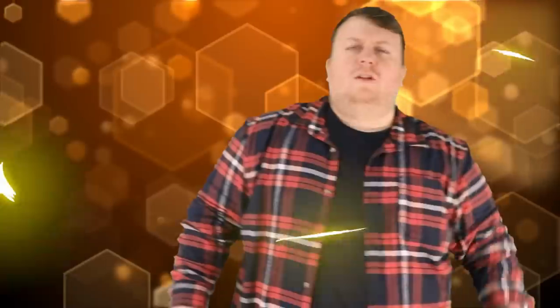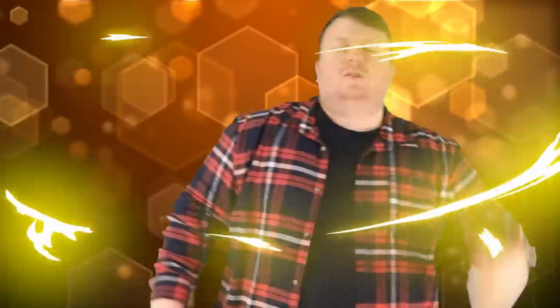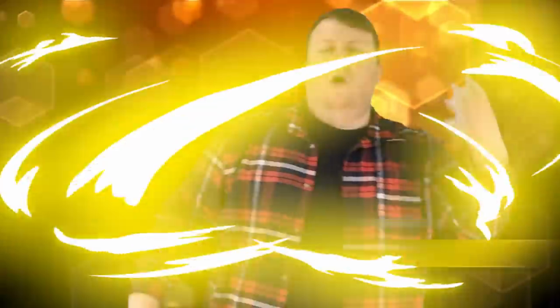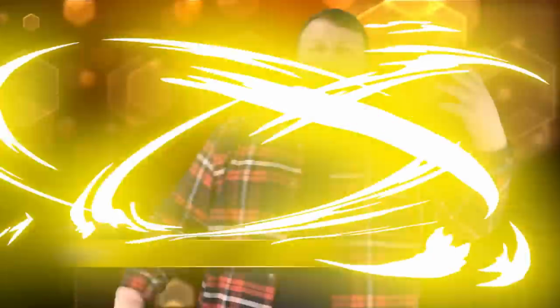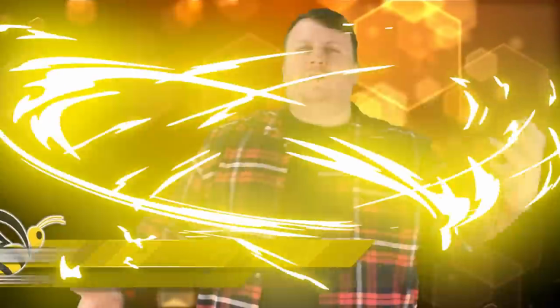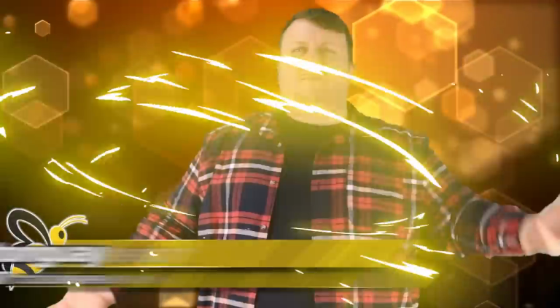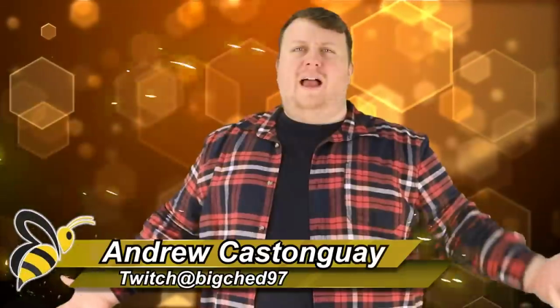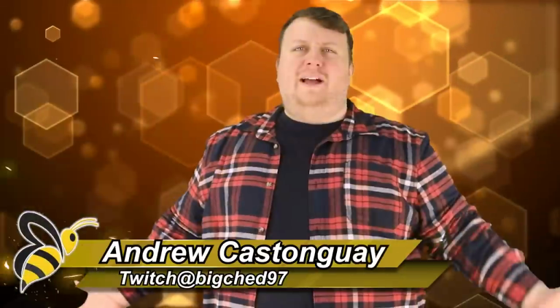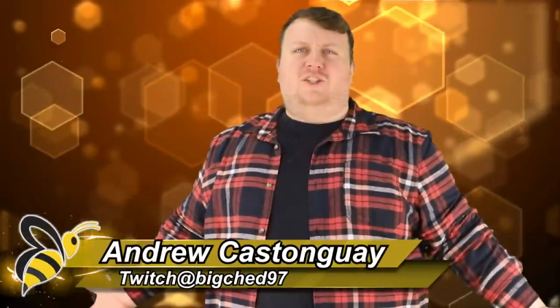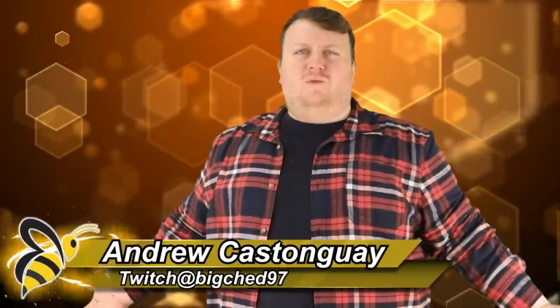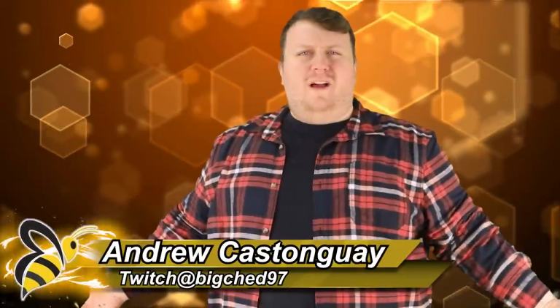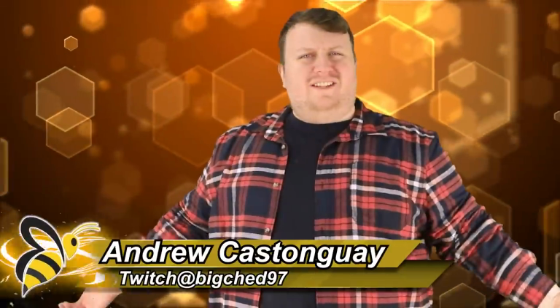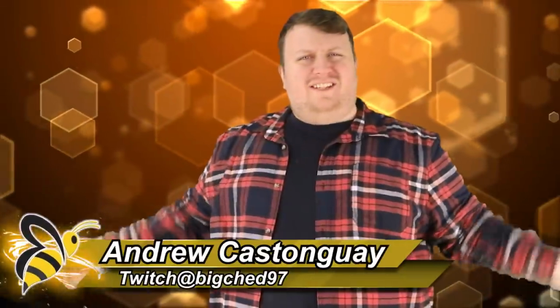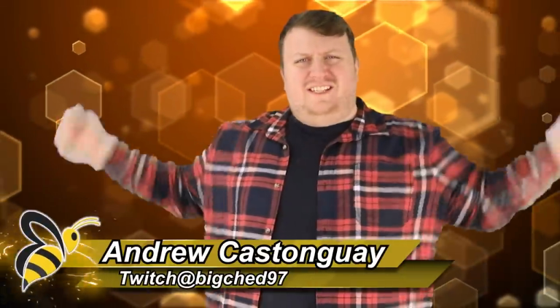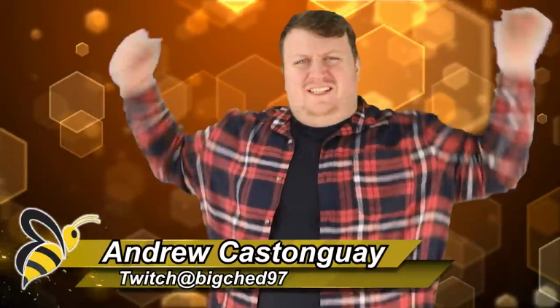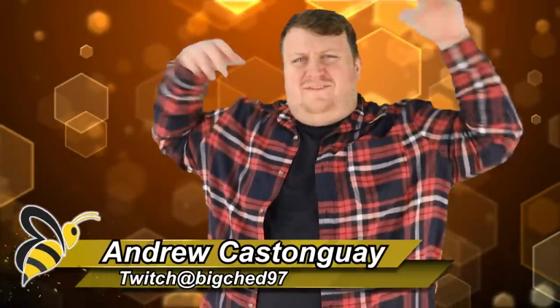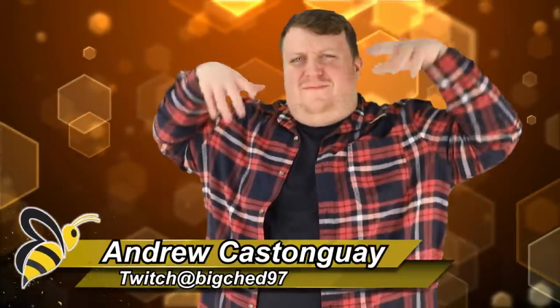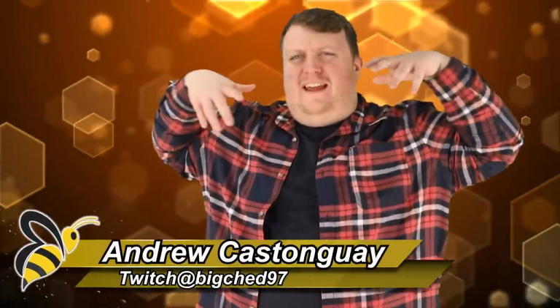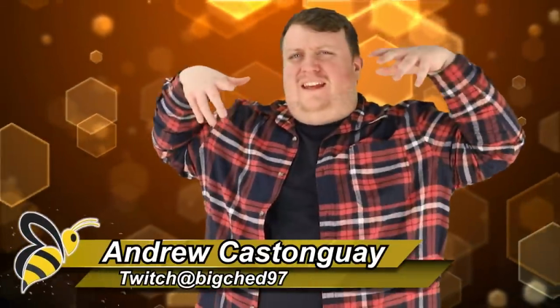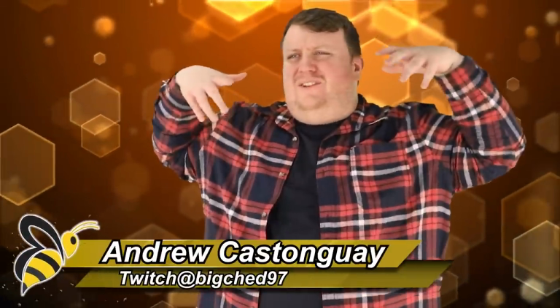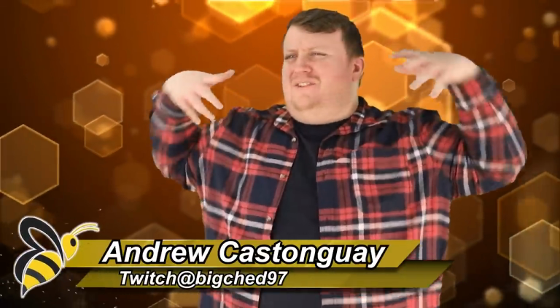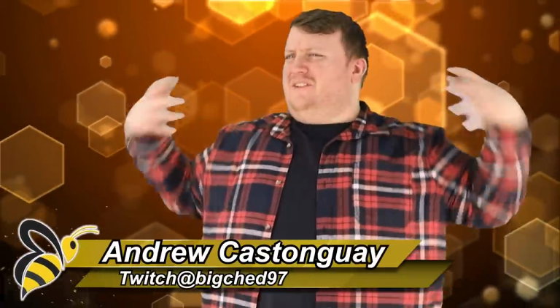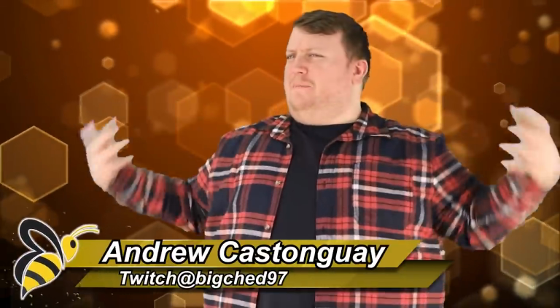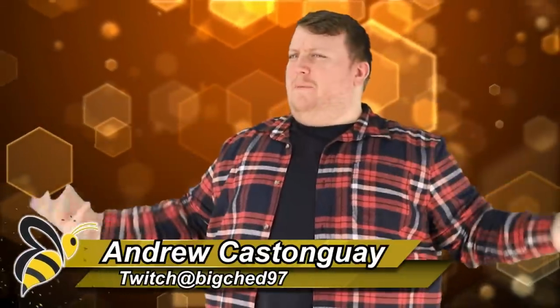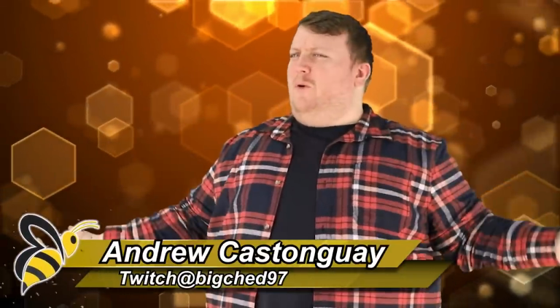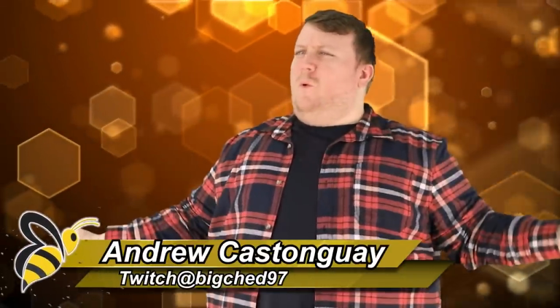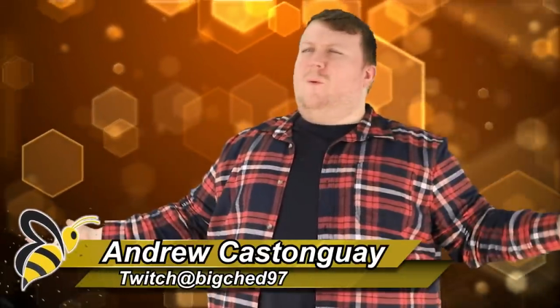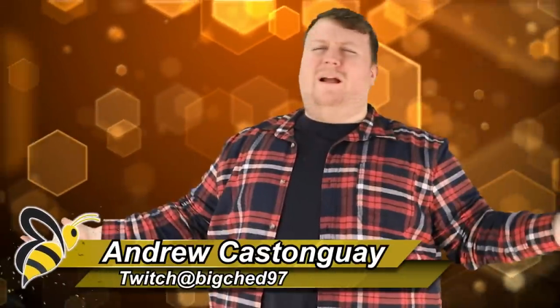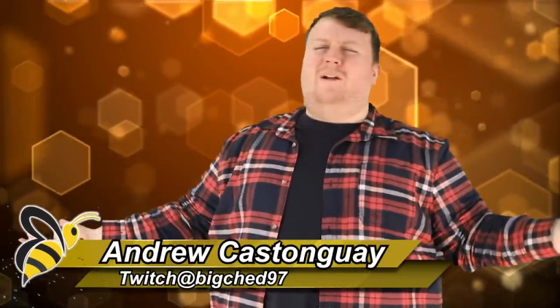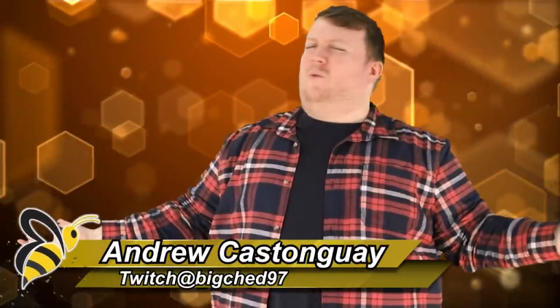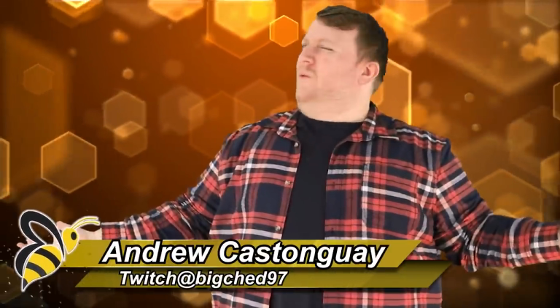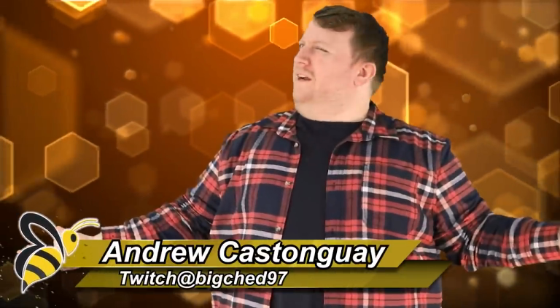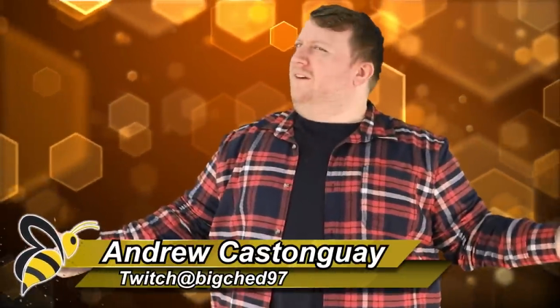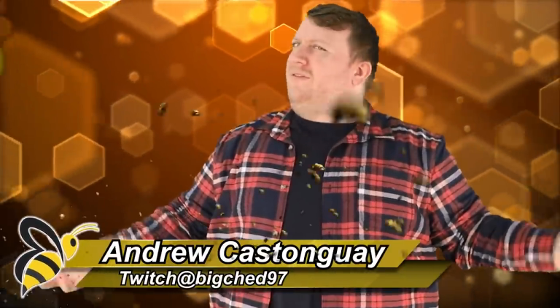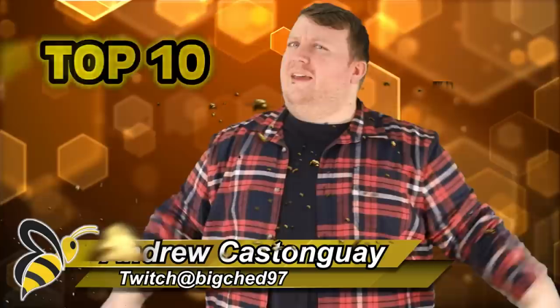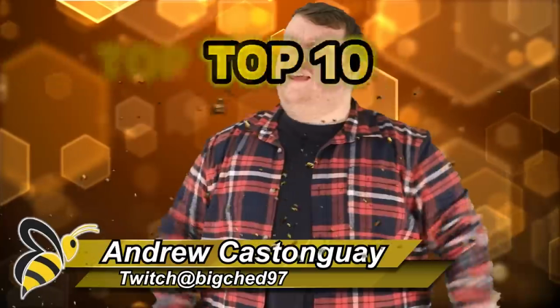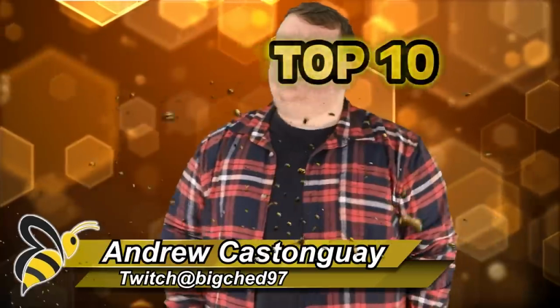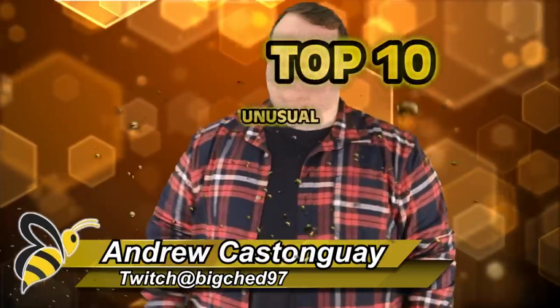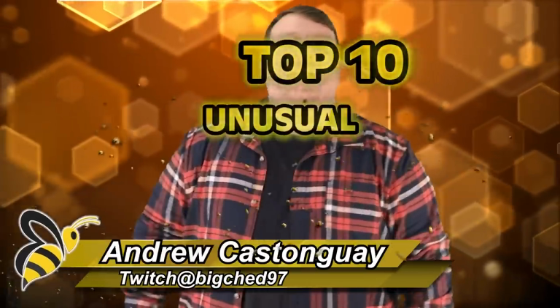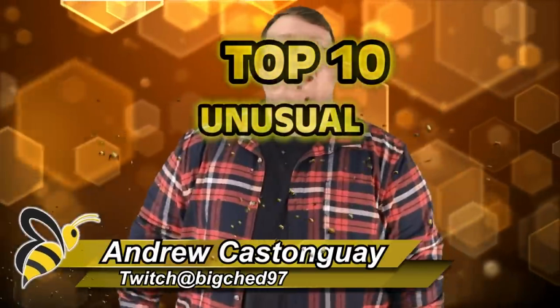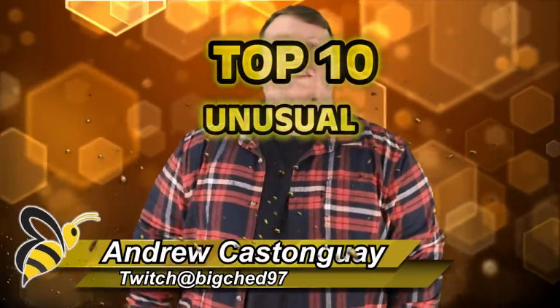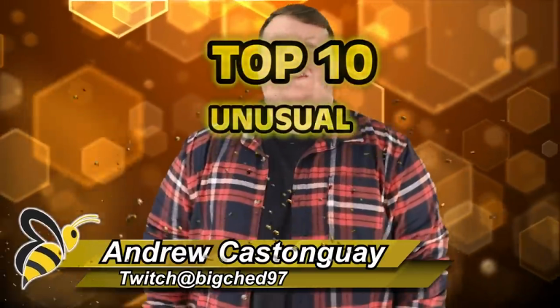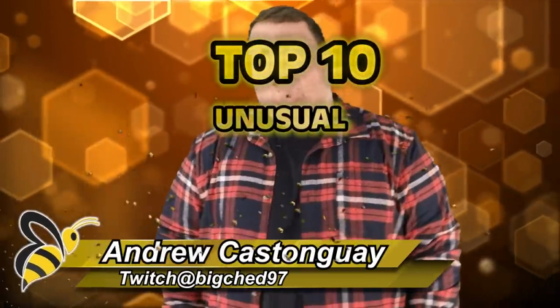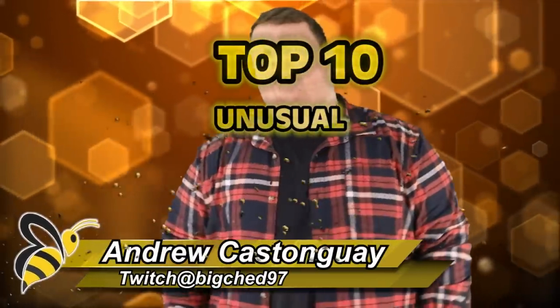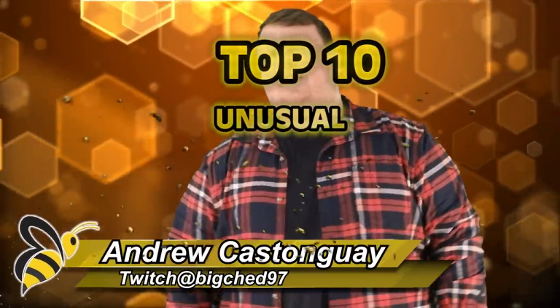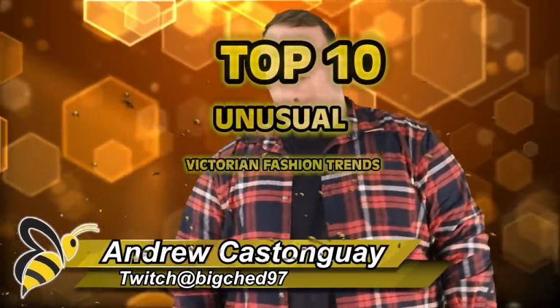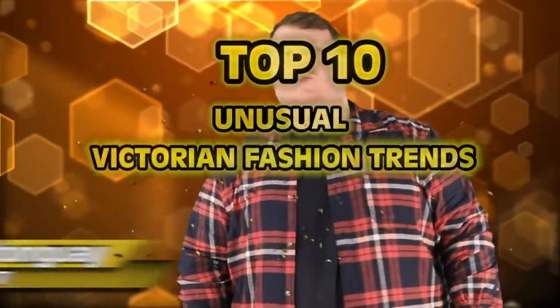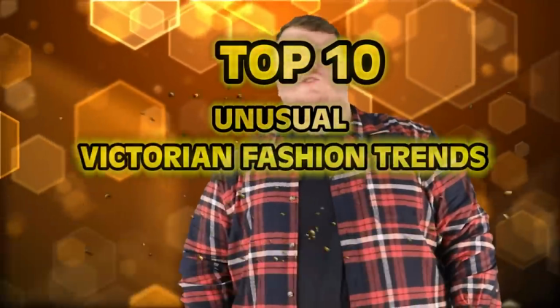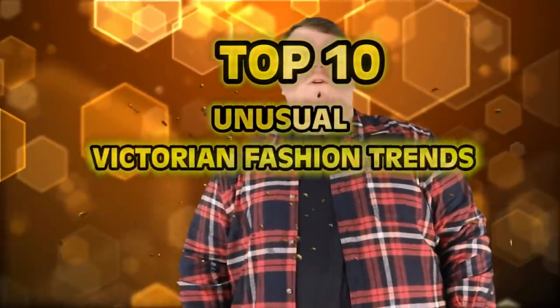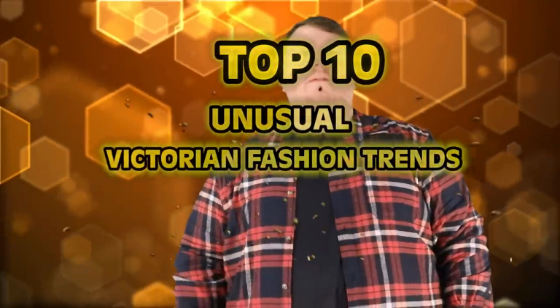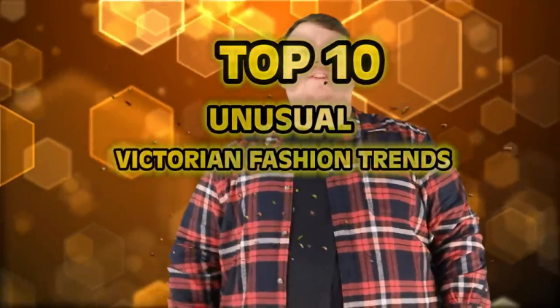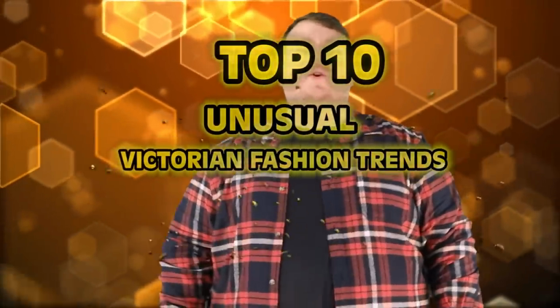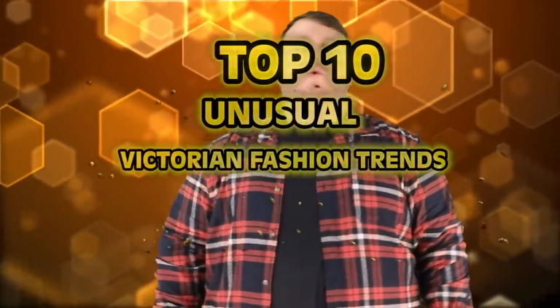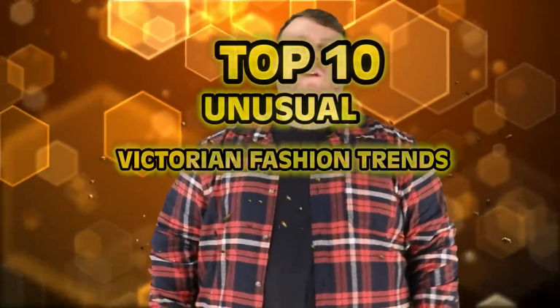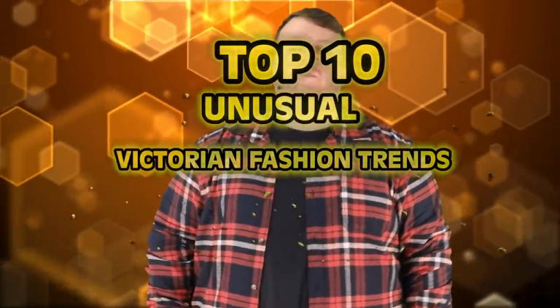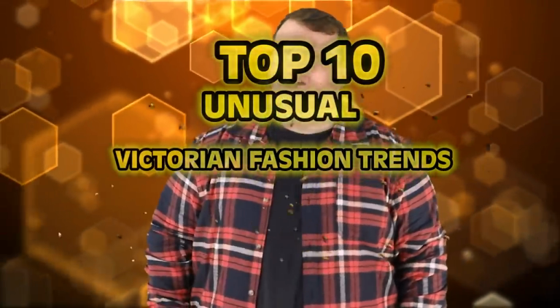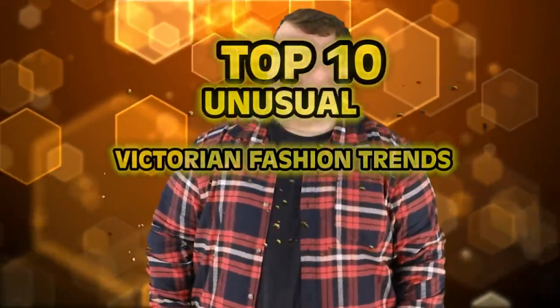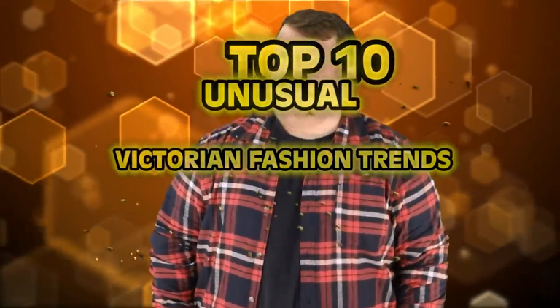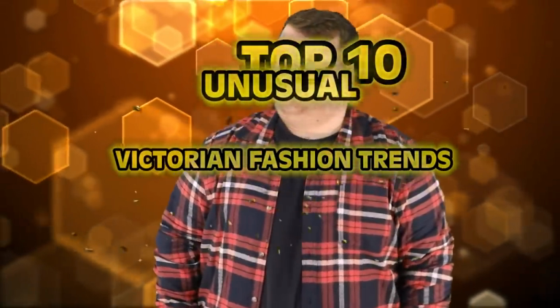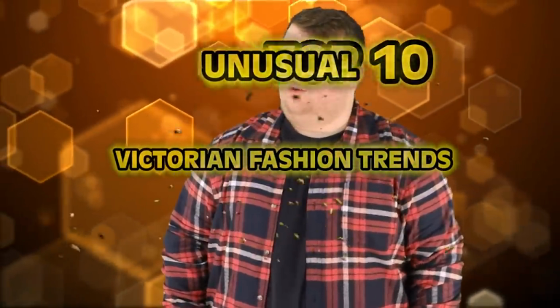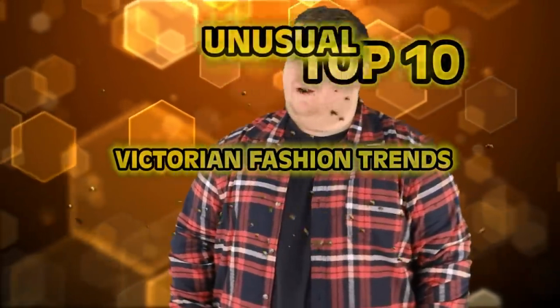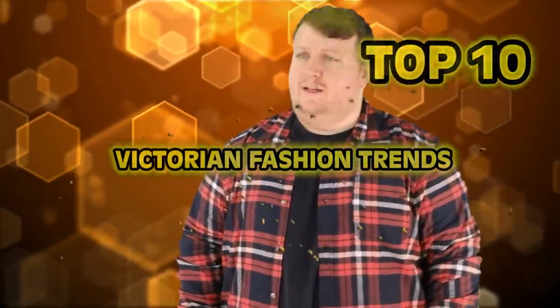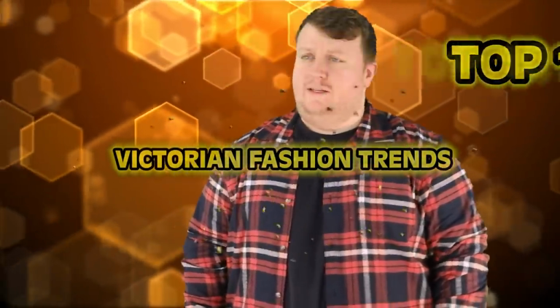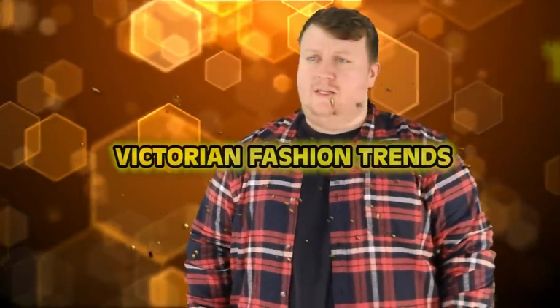Long black dresses, veils, people were wearing weird things — it's top 10 unusual Victorian fashion trends.